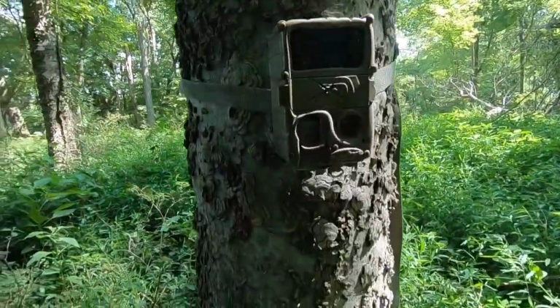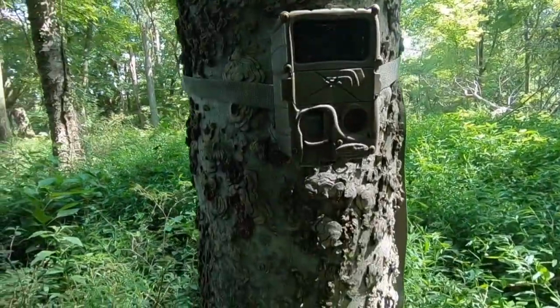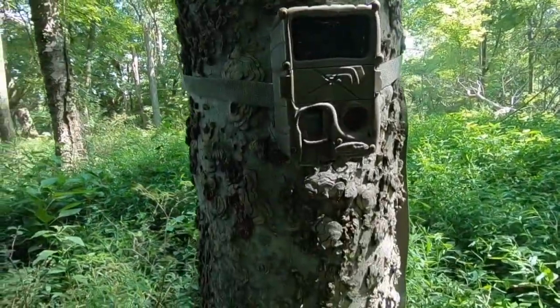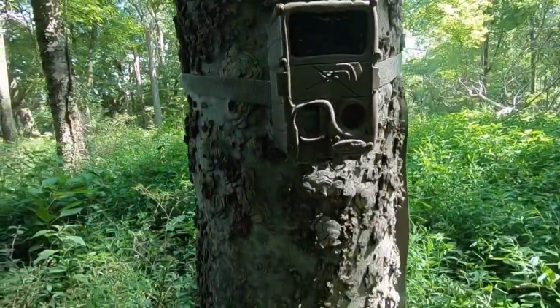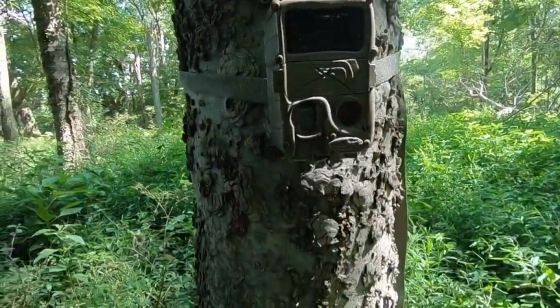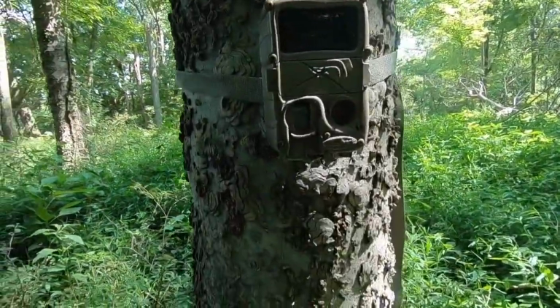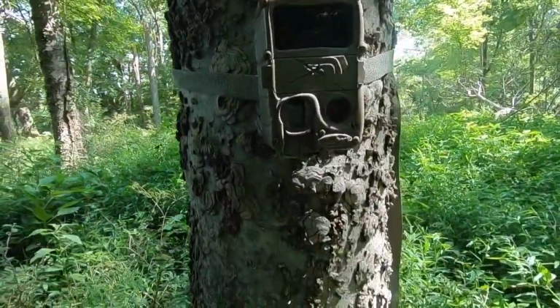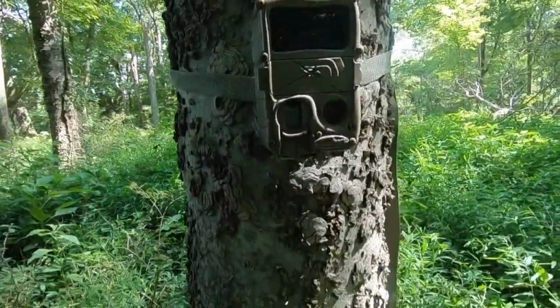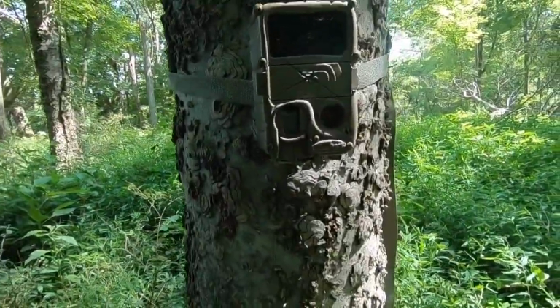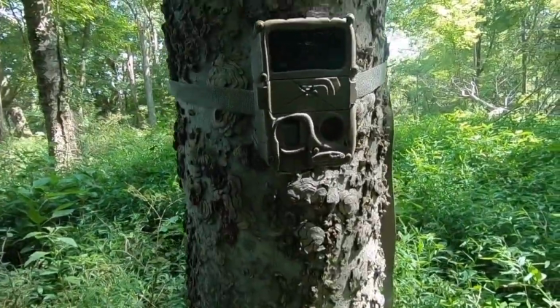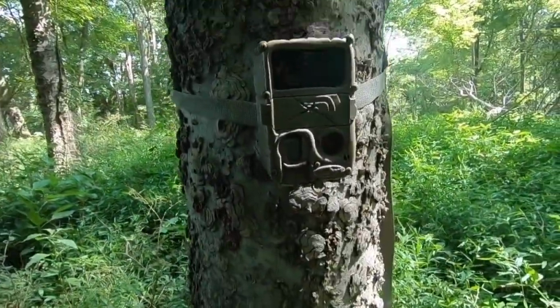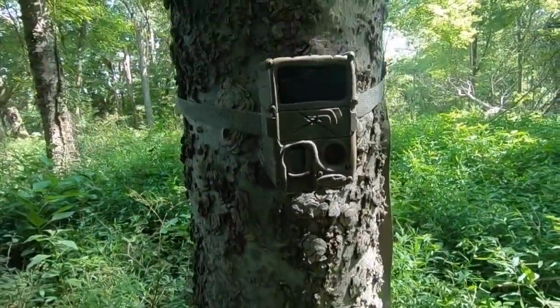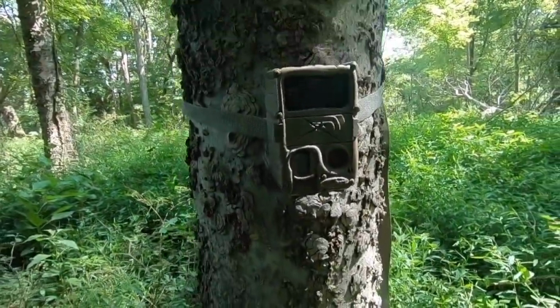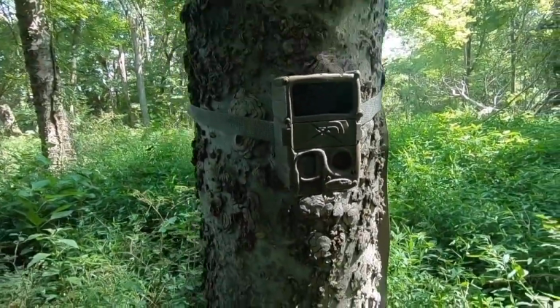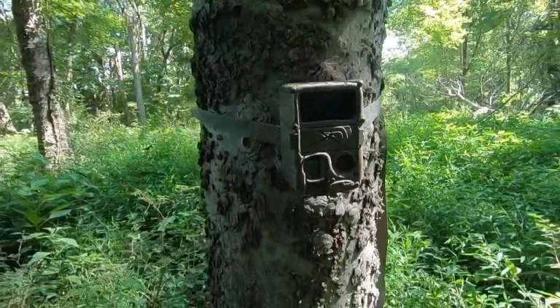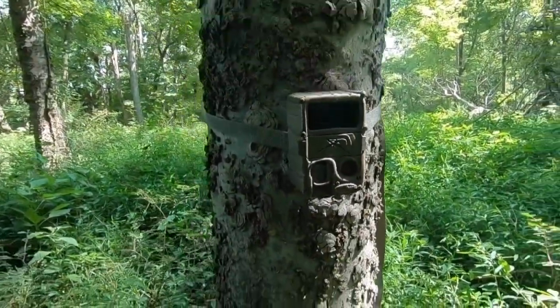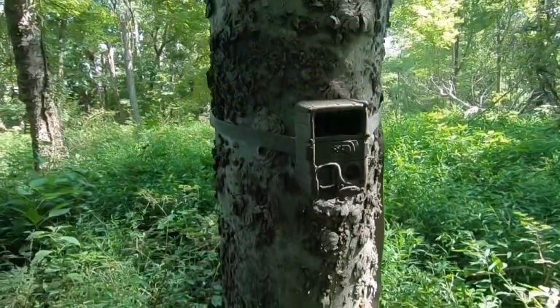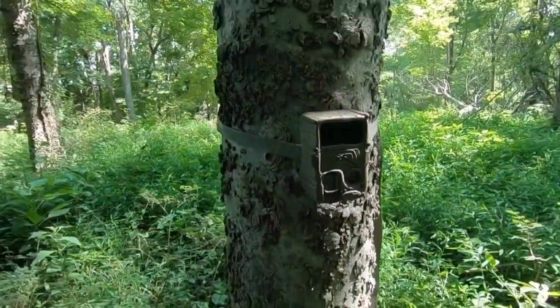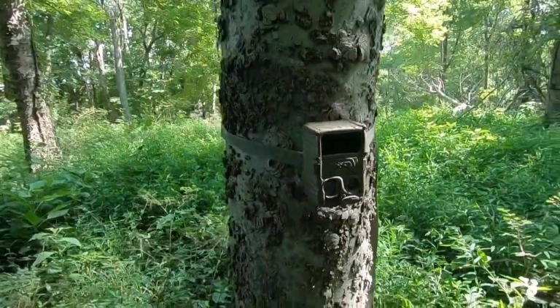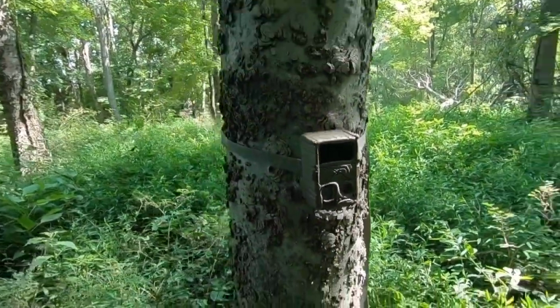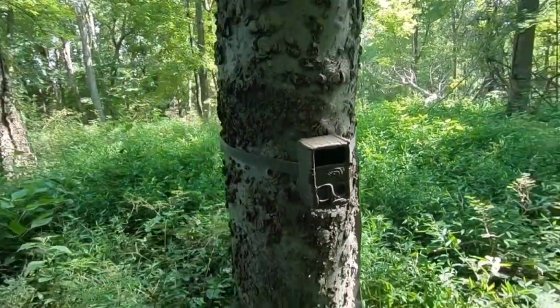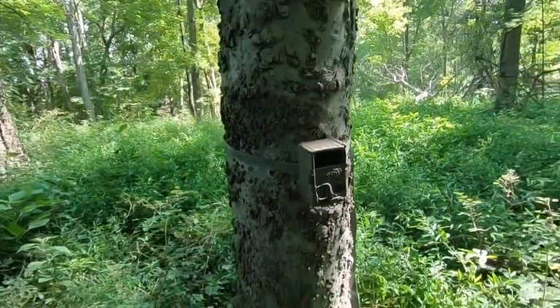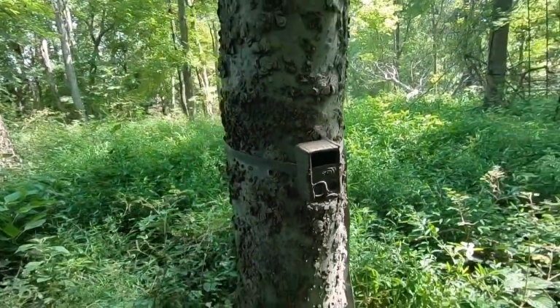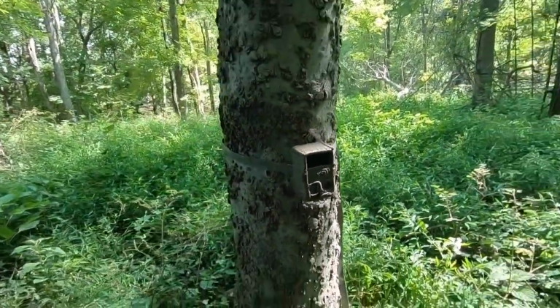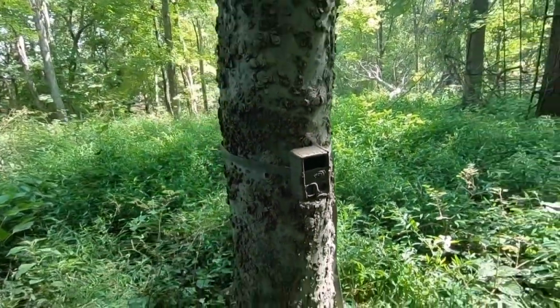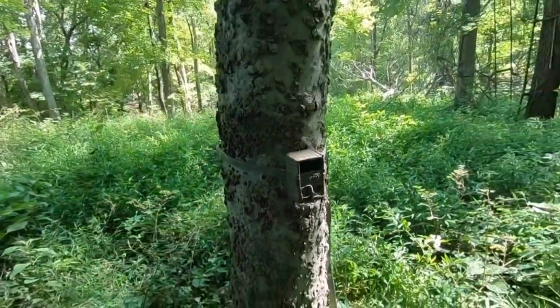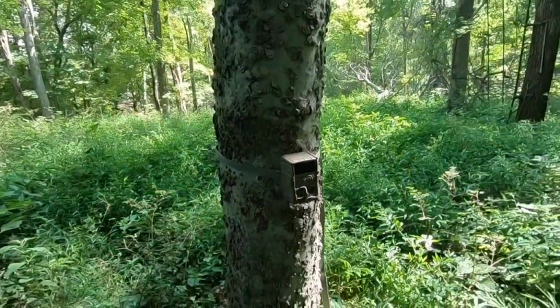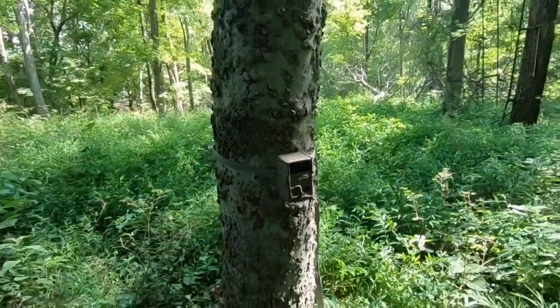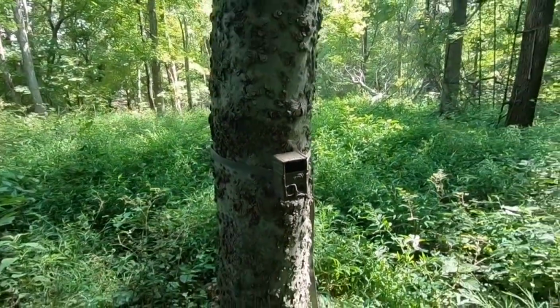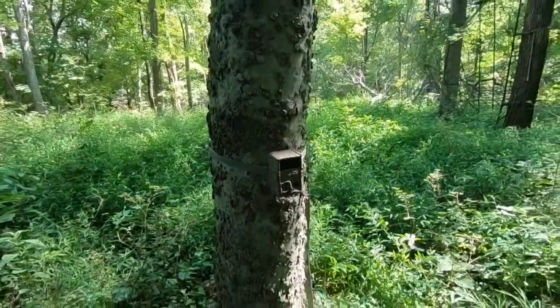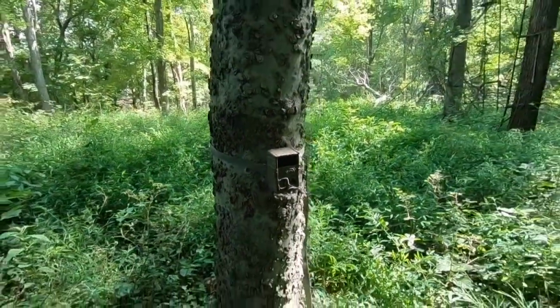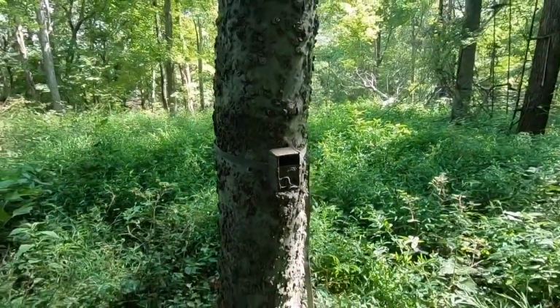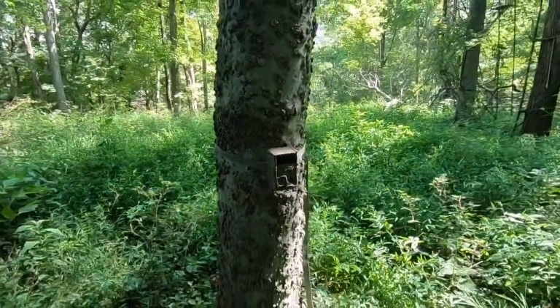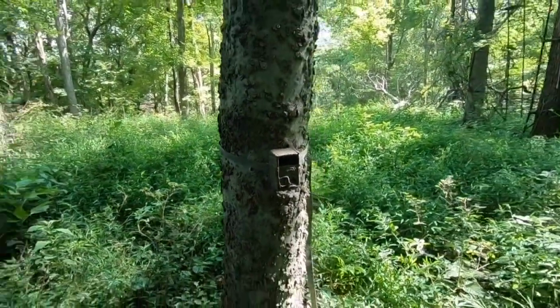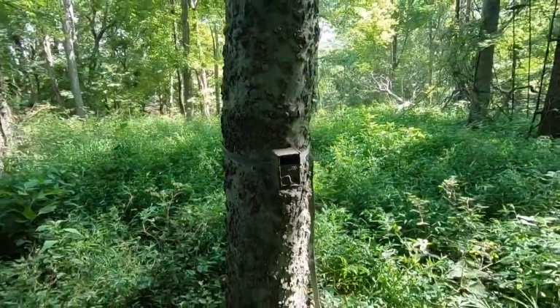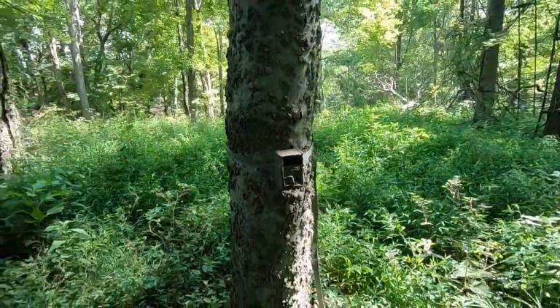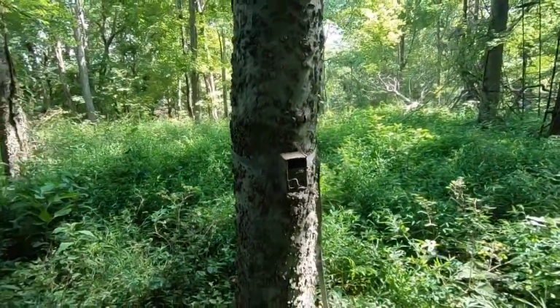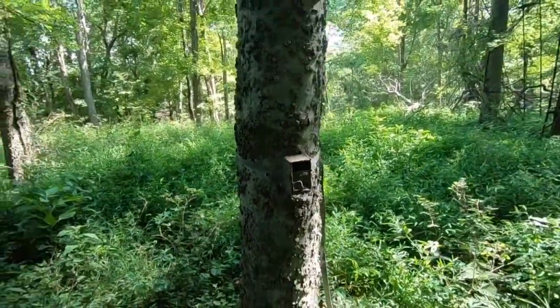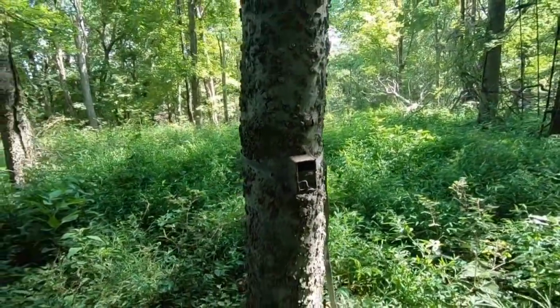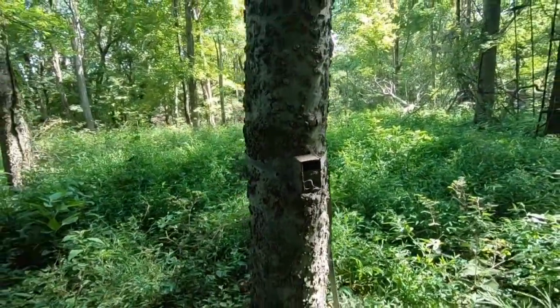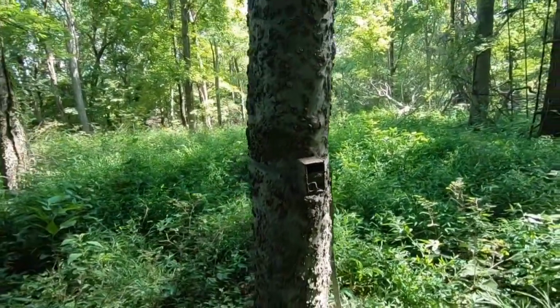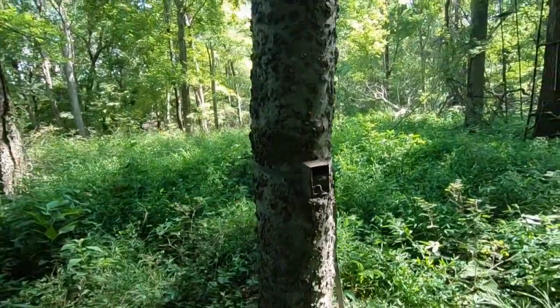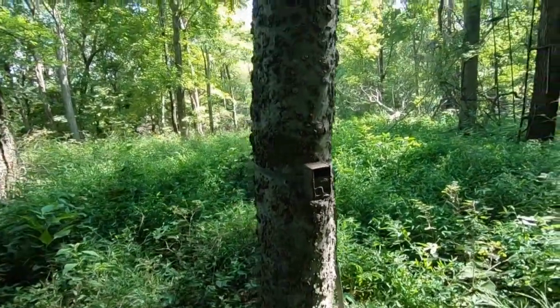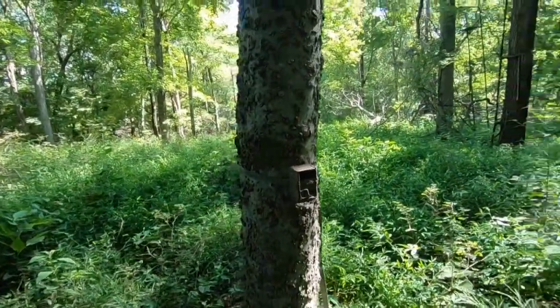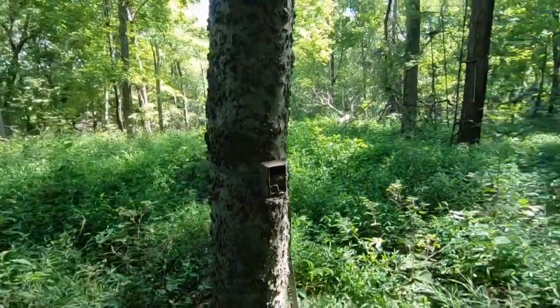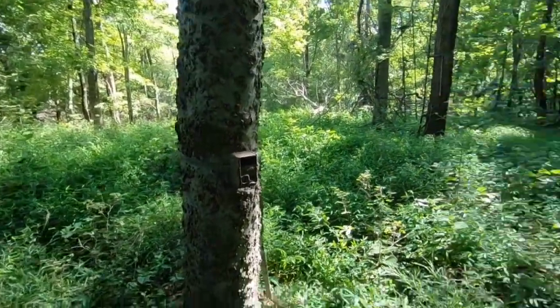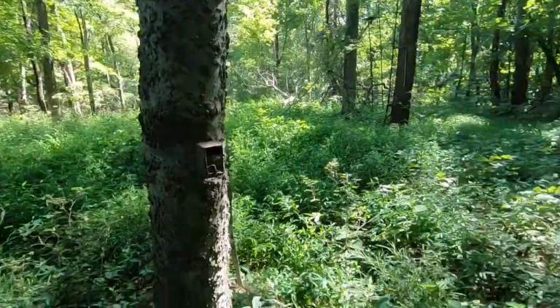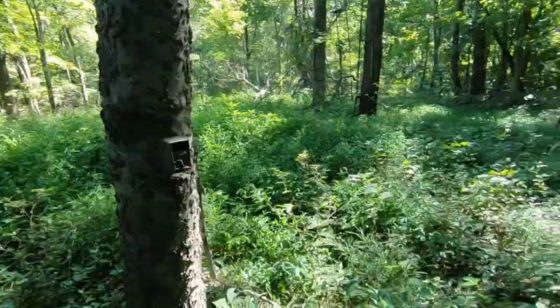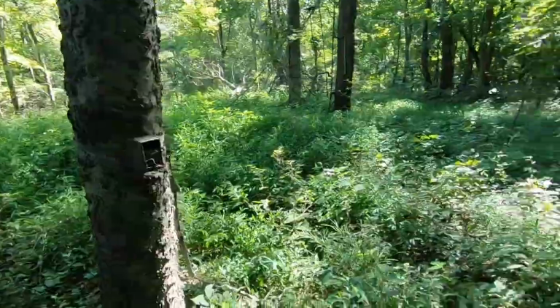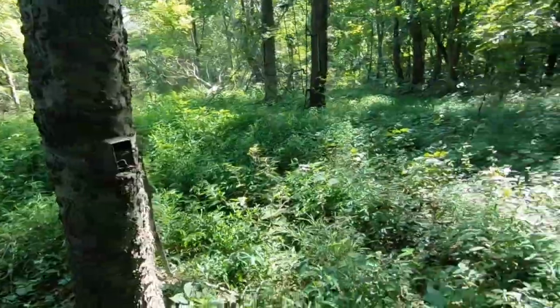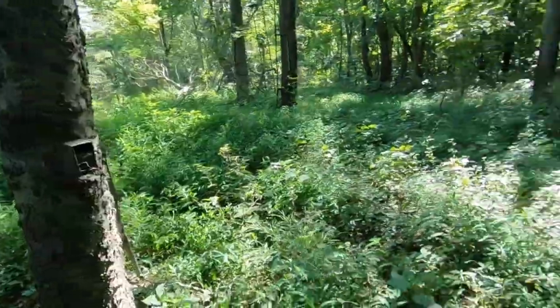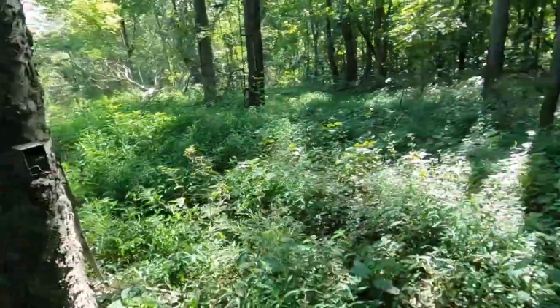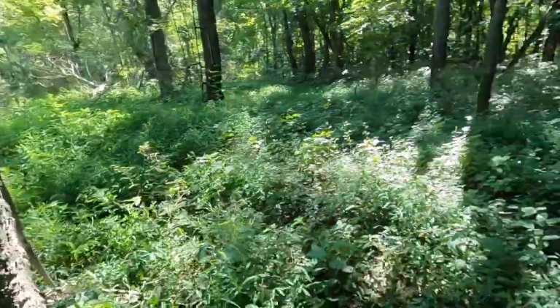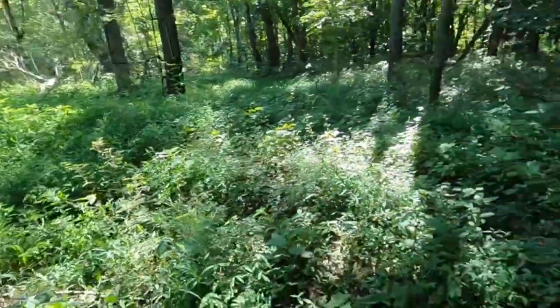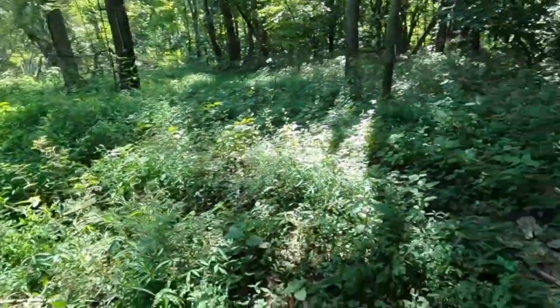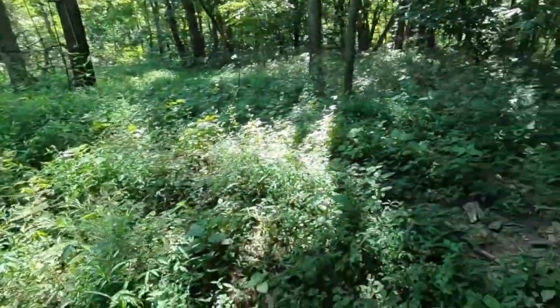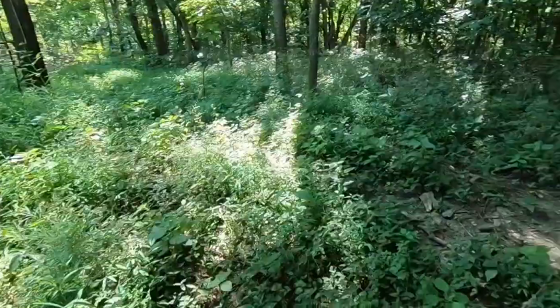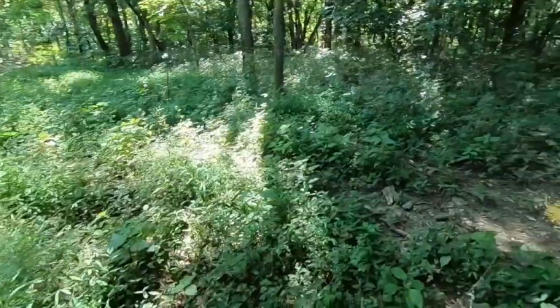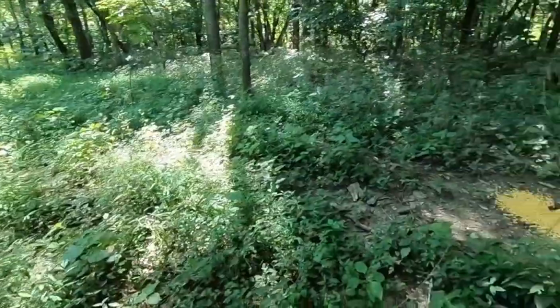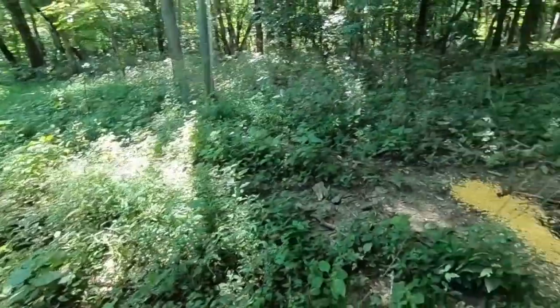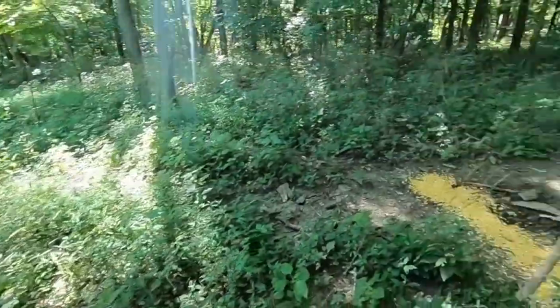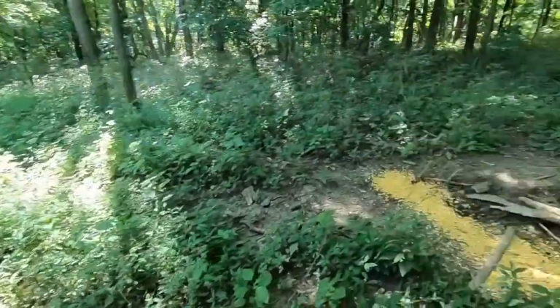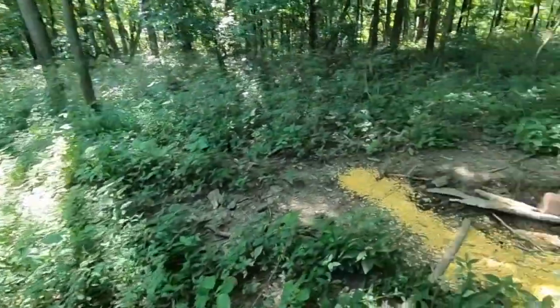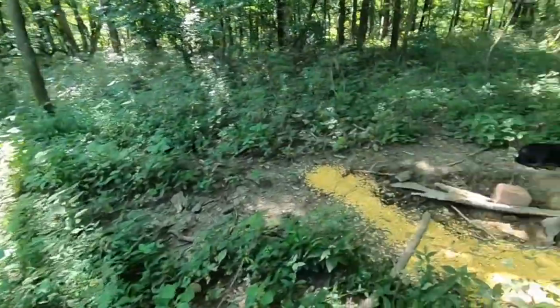Cuddyback camera set up. I don't really like Cuddybacks, but it's a buddy of mine's camera and I'm setting it up for him.